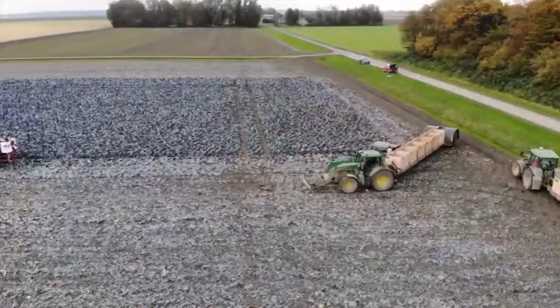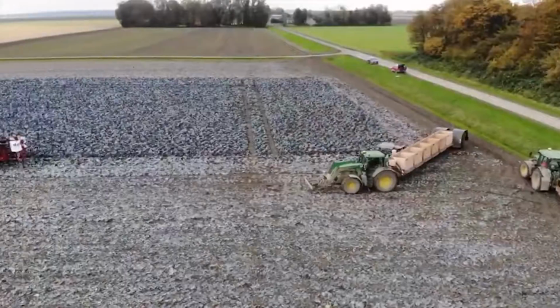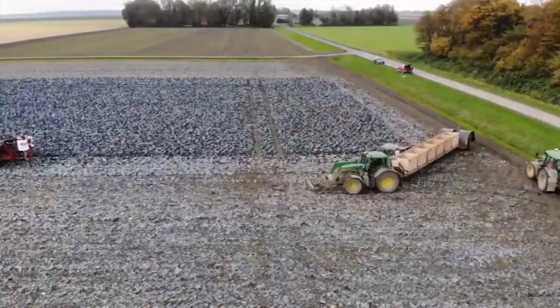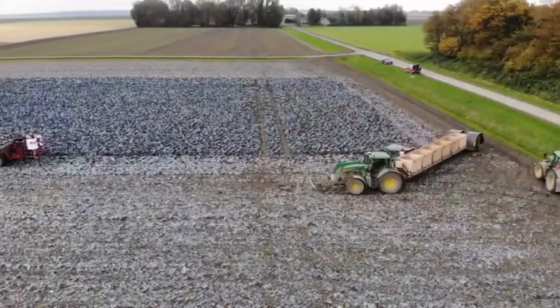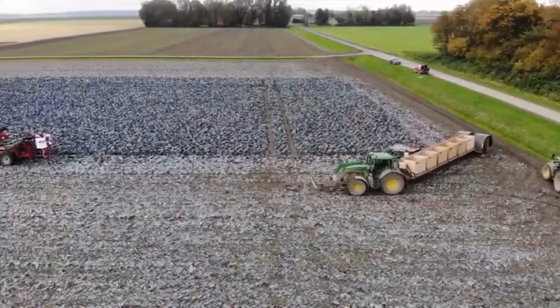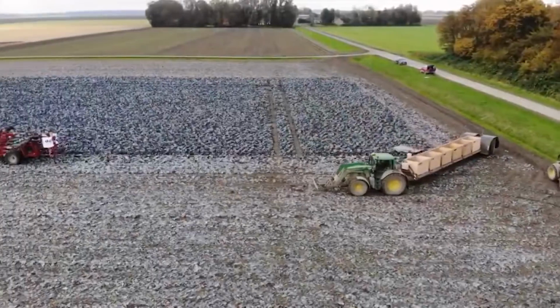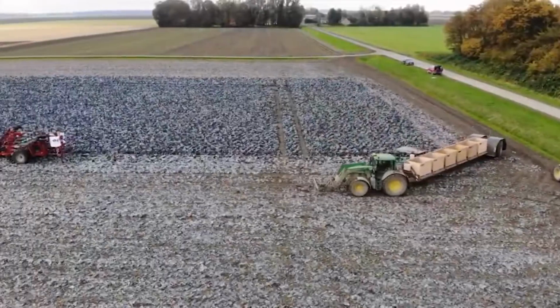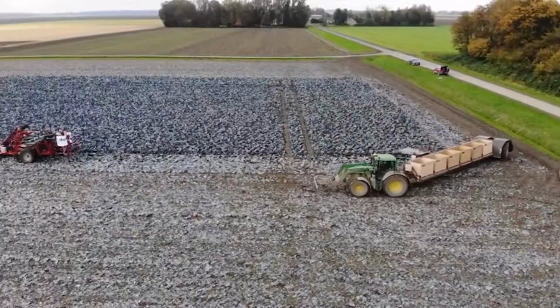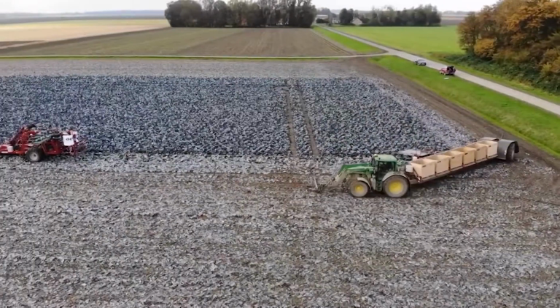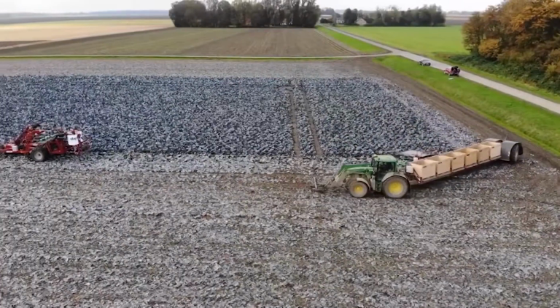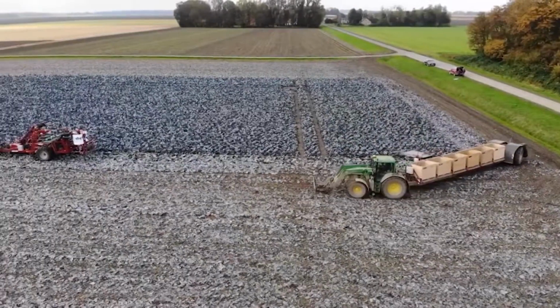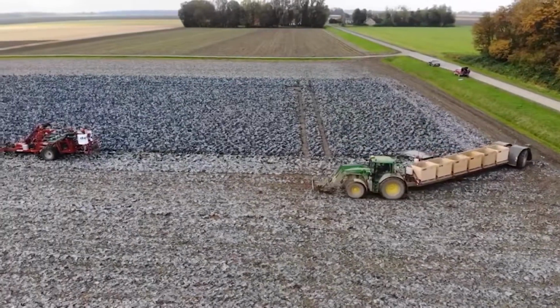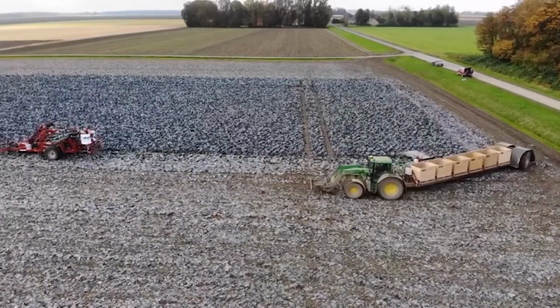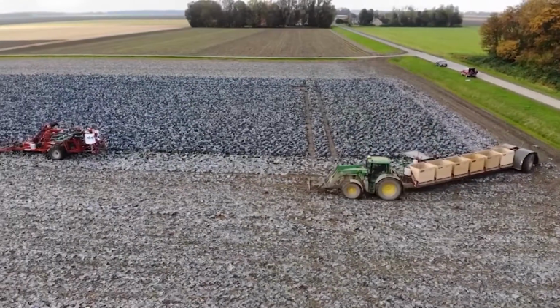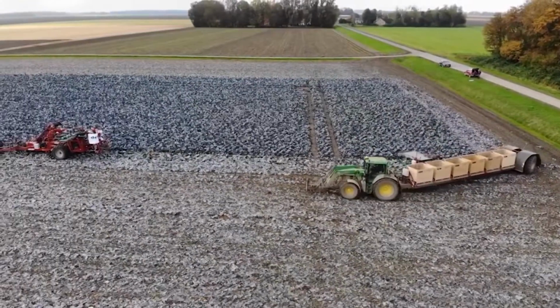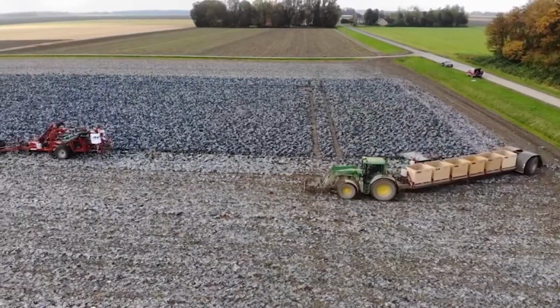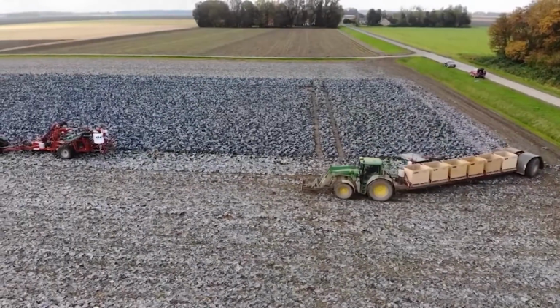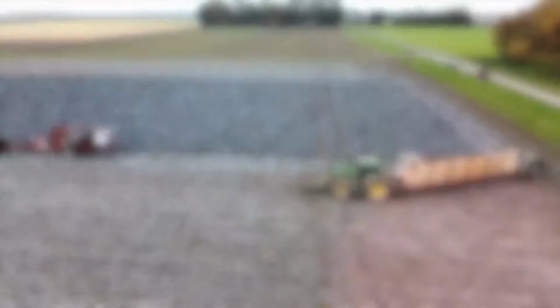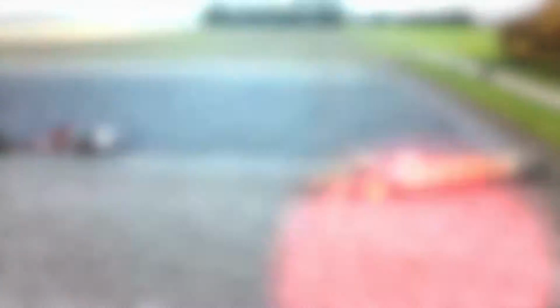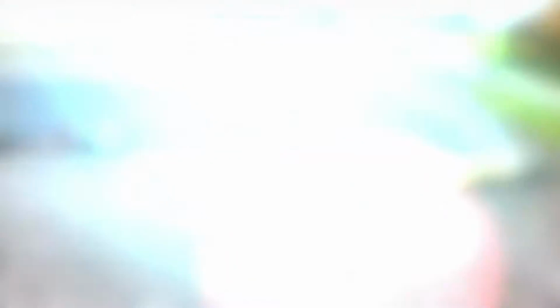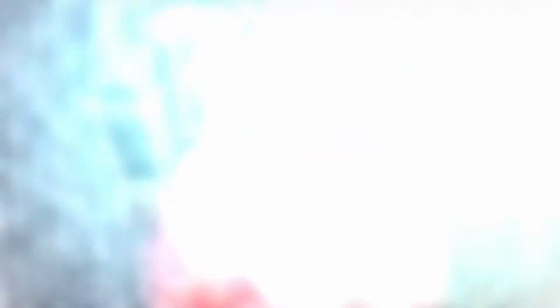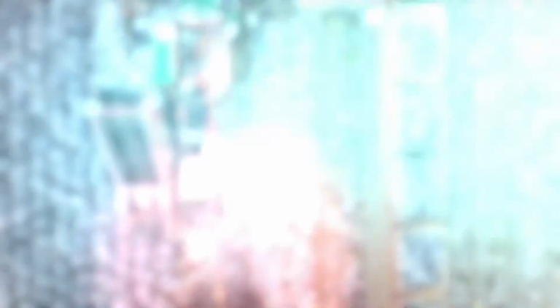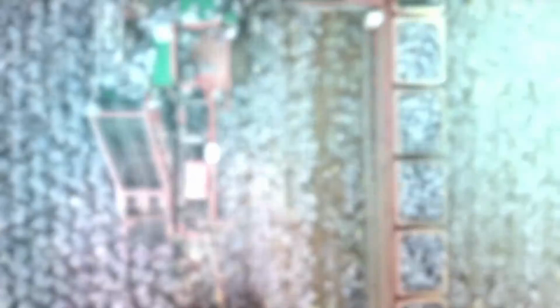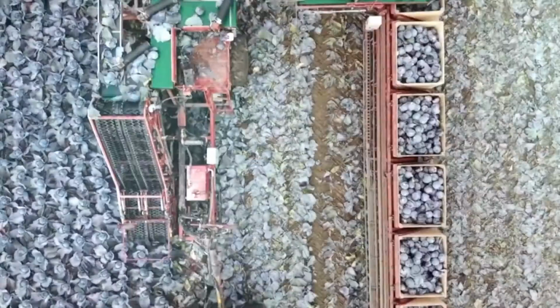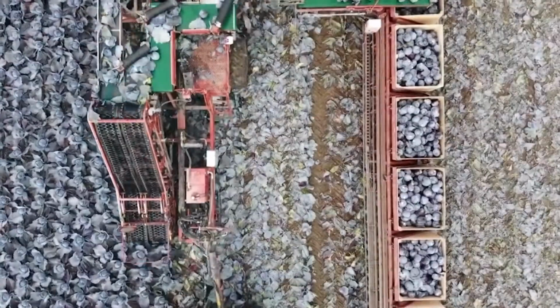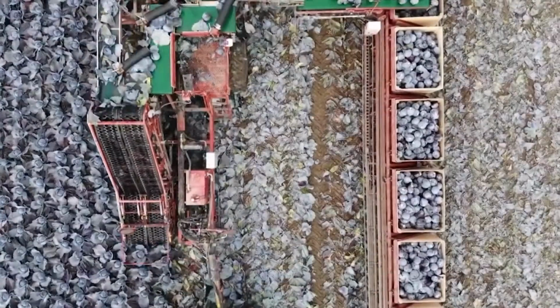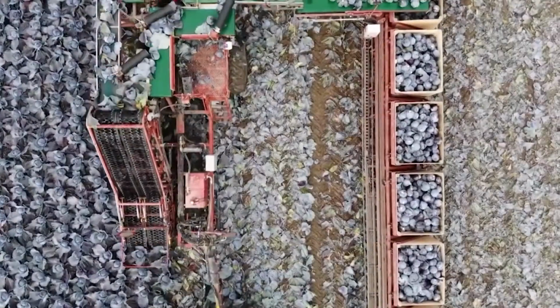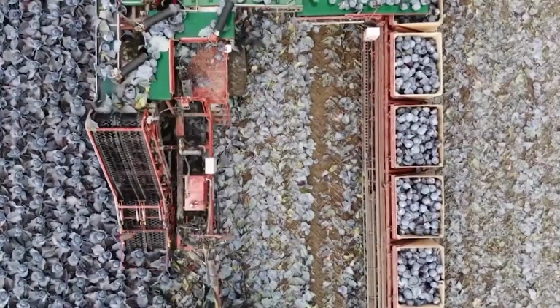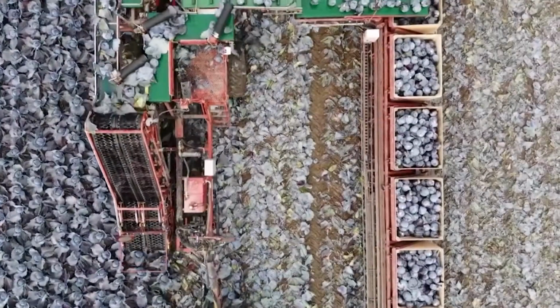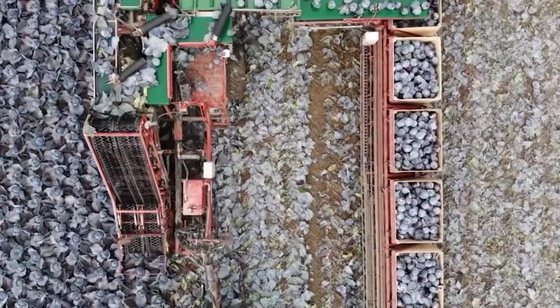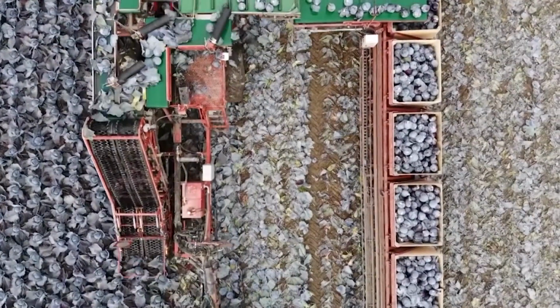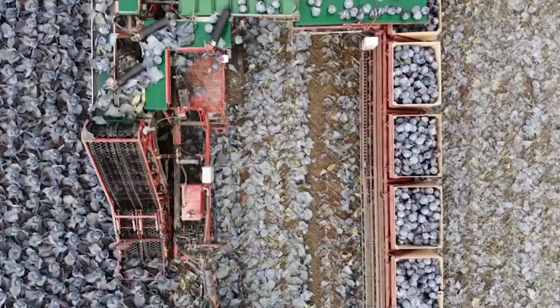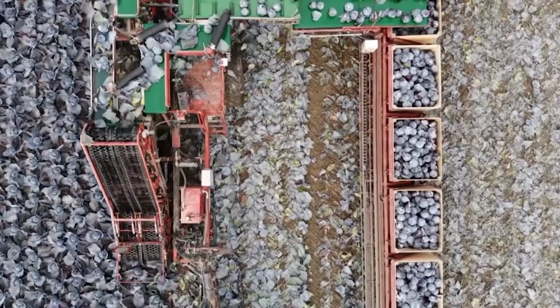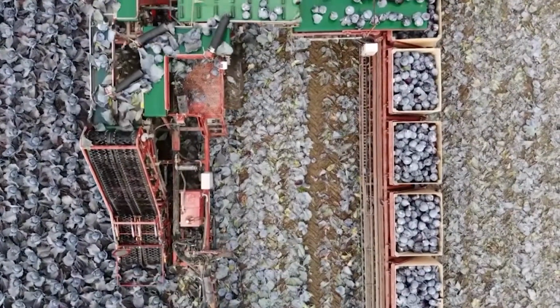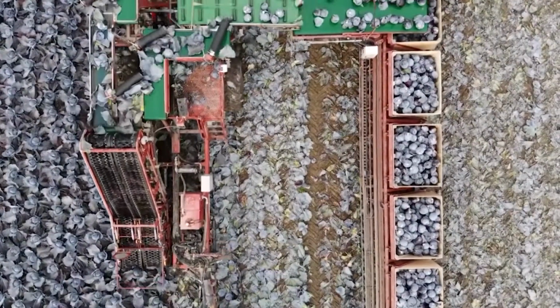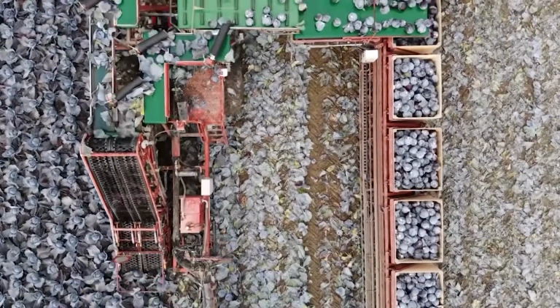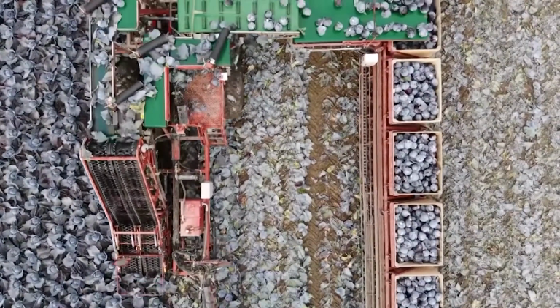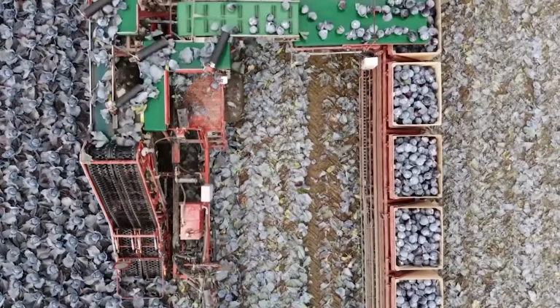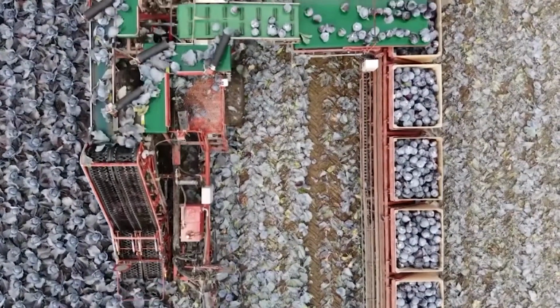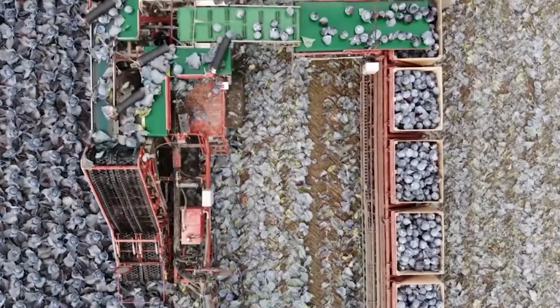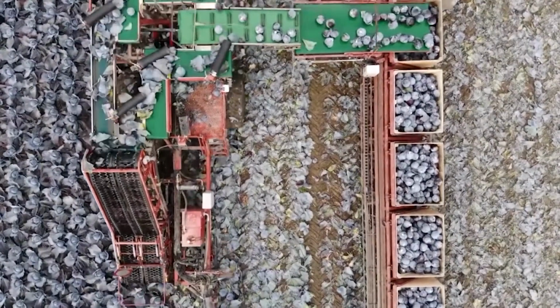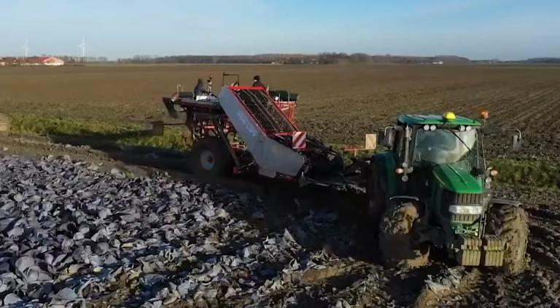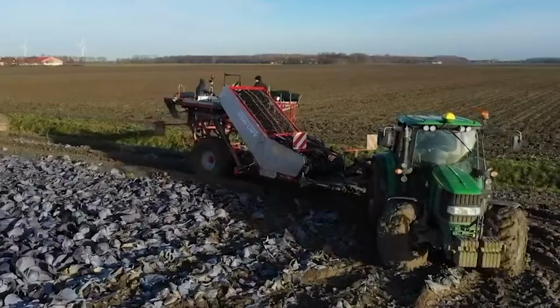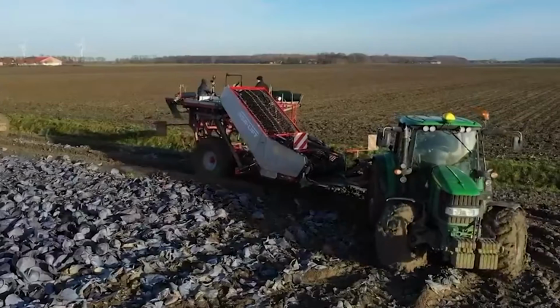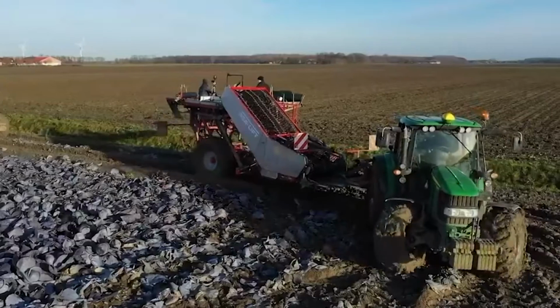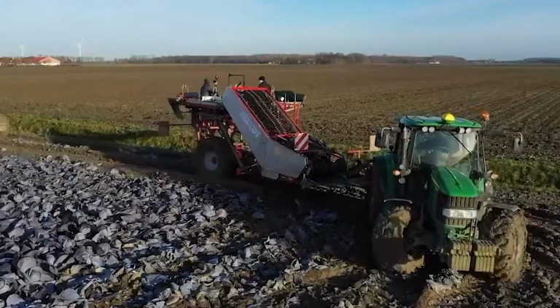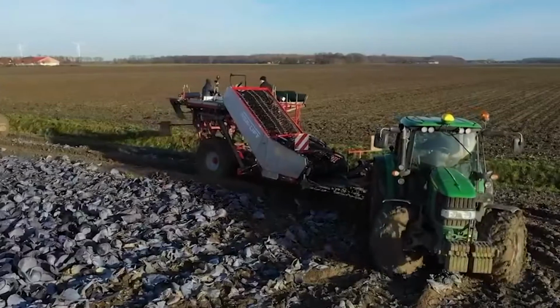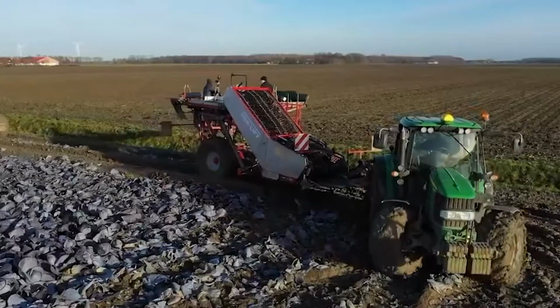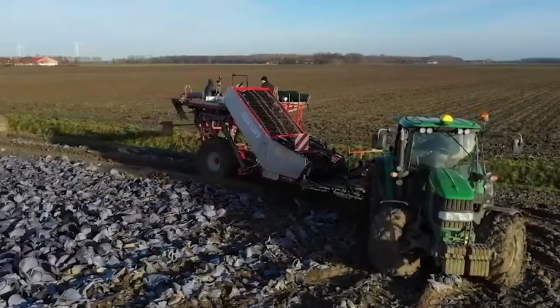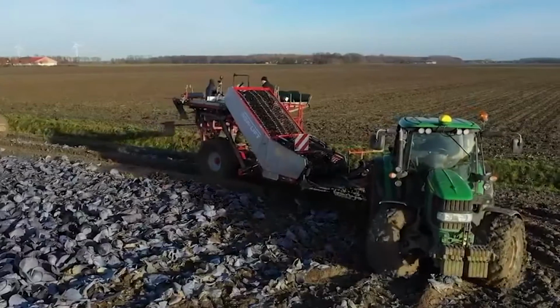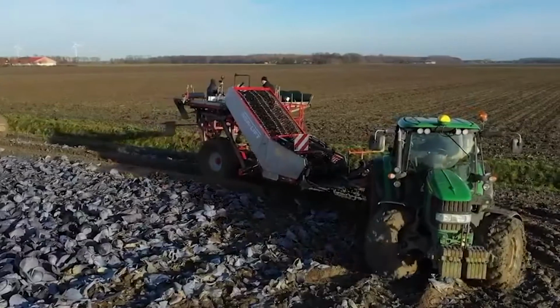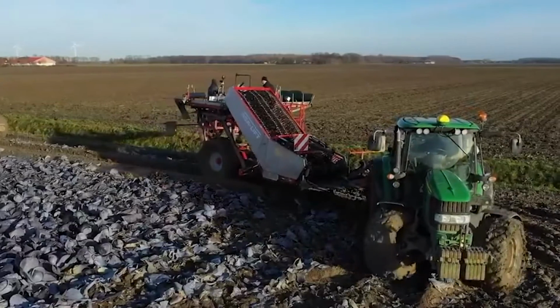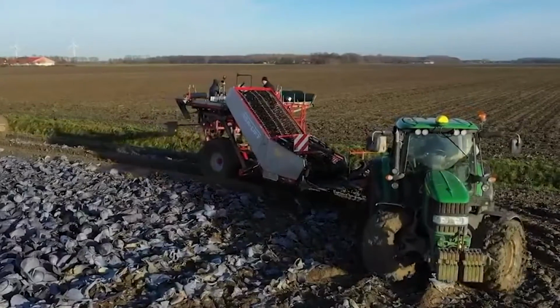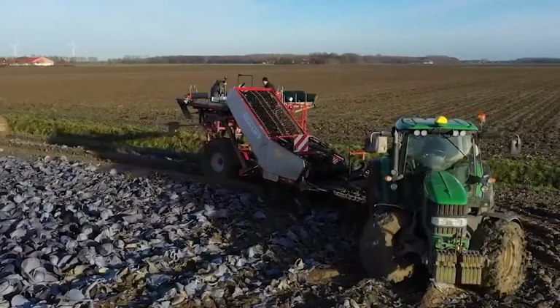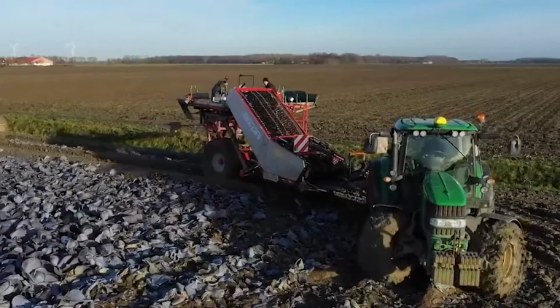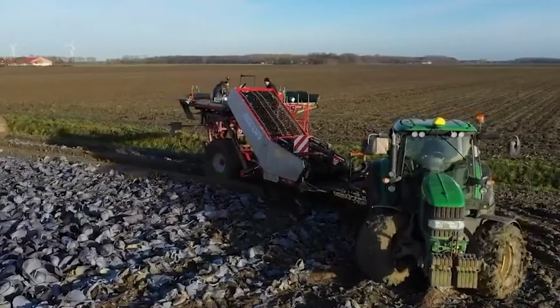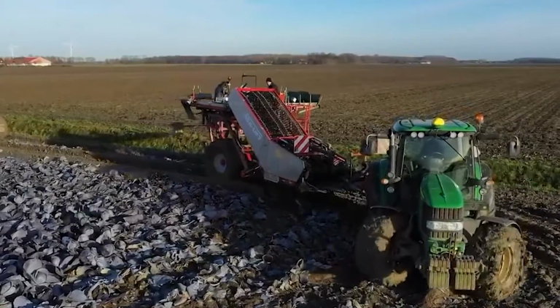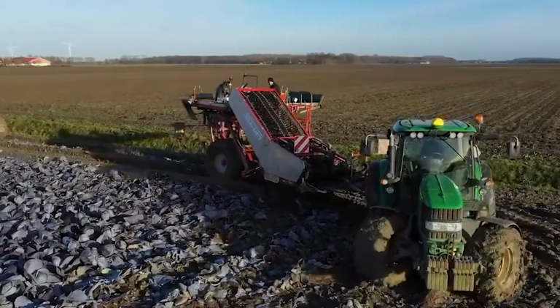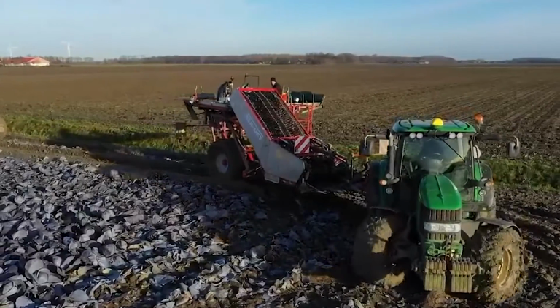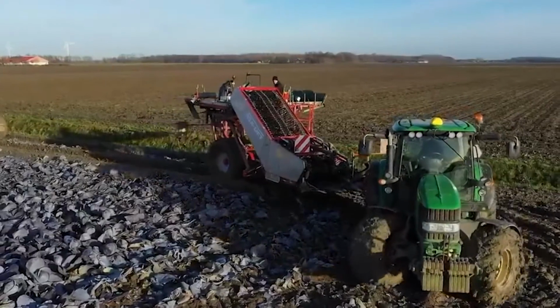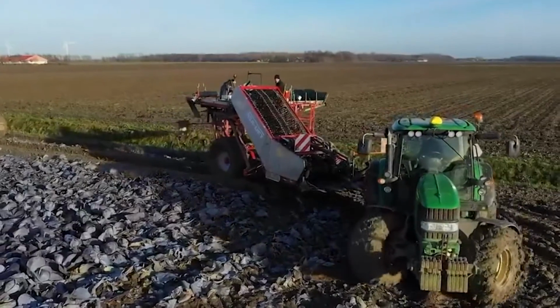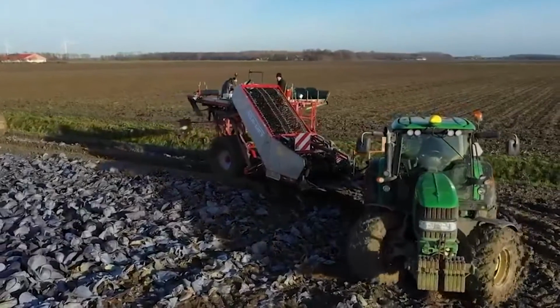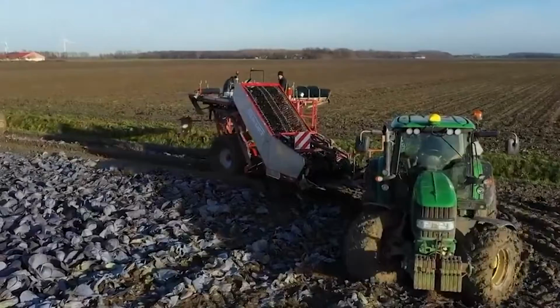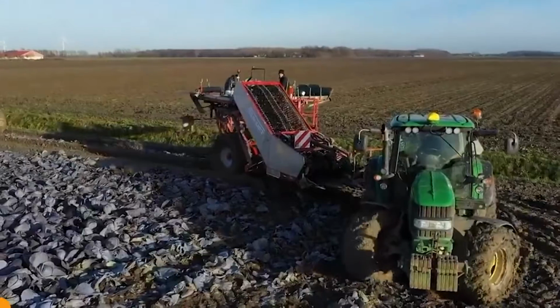The ASA Lift Reaper stands as a symbol of technological advancement in agriculture, making it an essential tool for modern farmers.